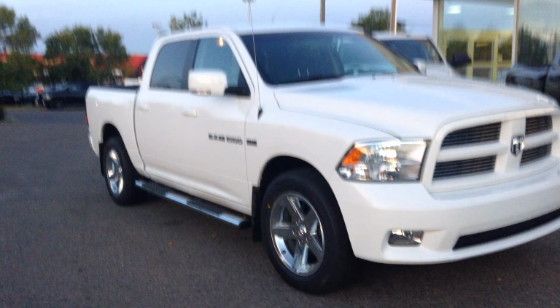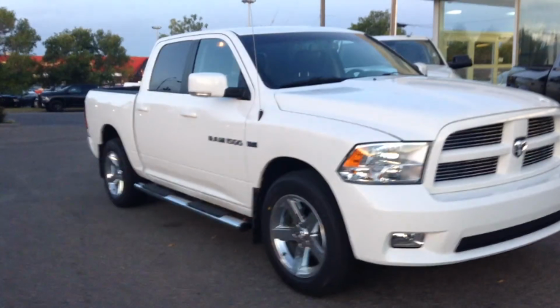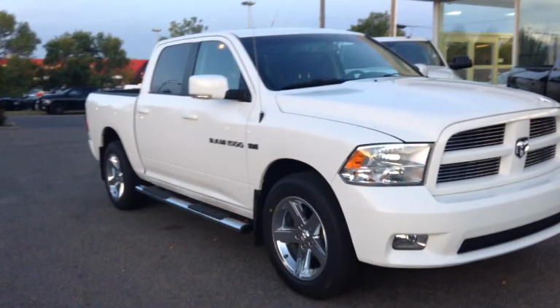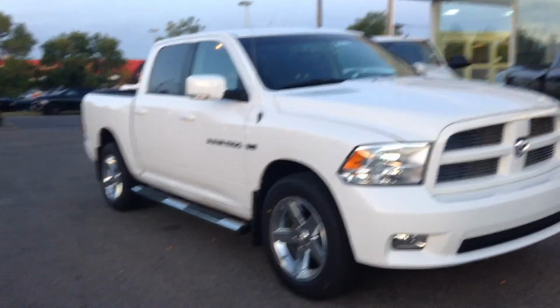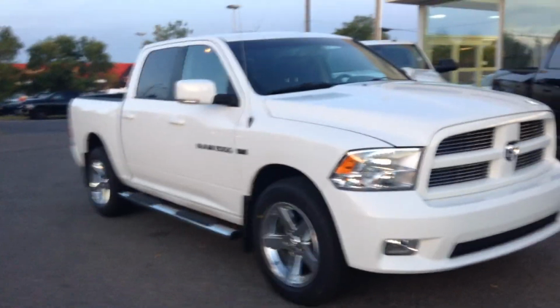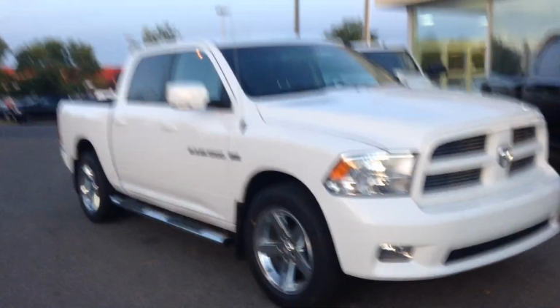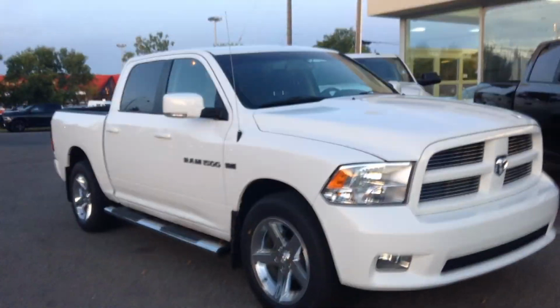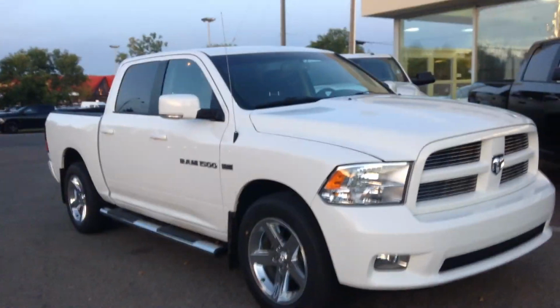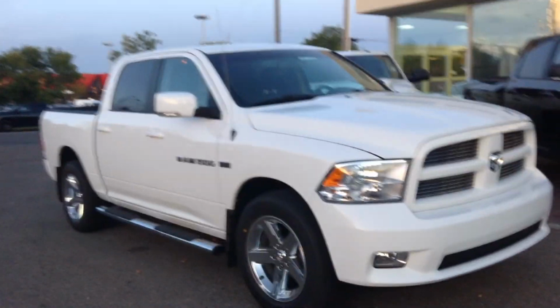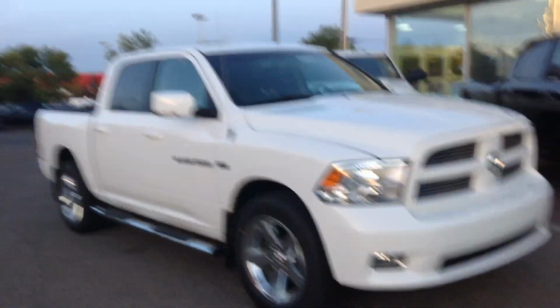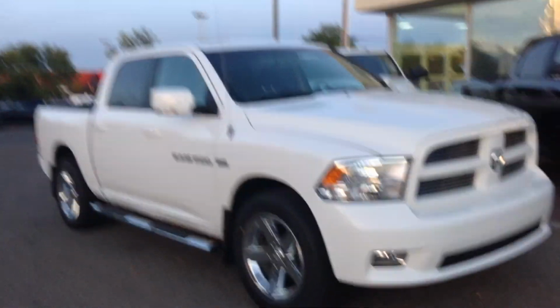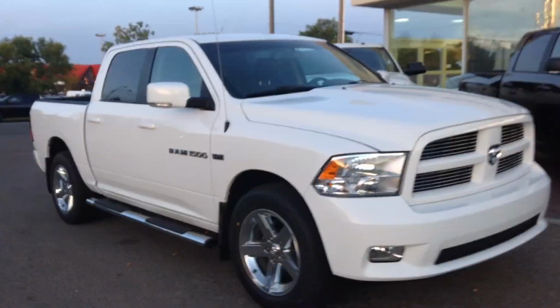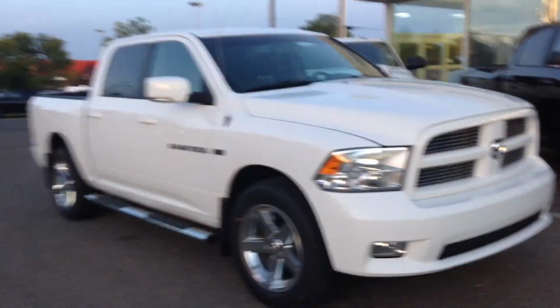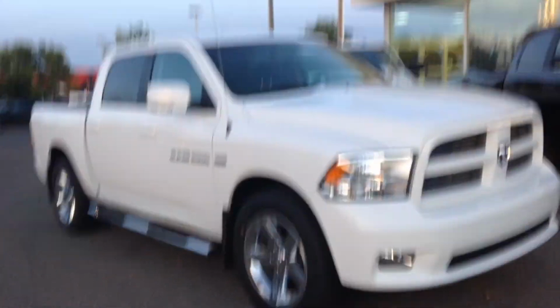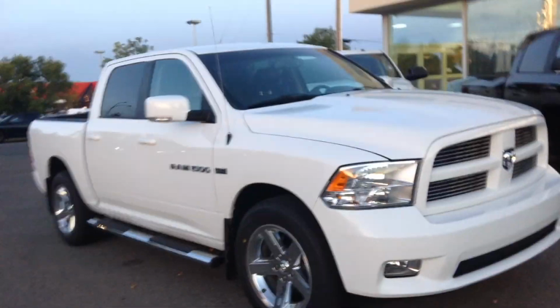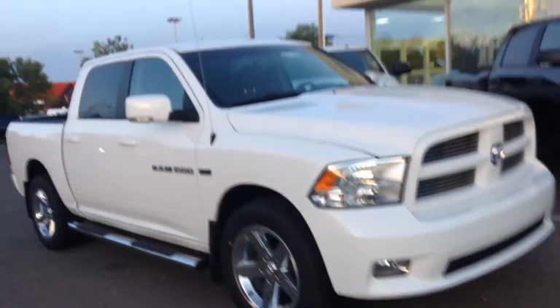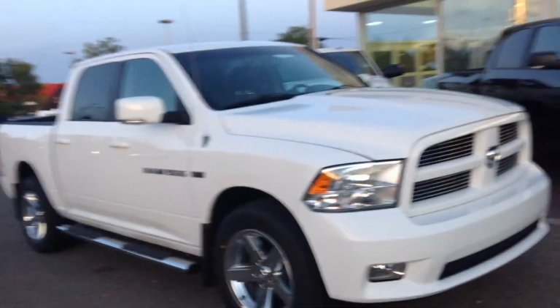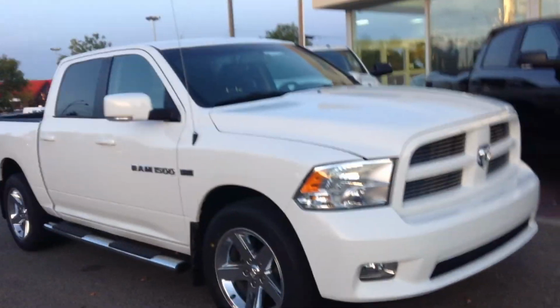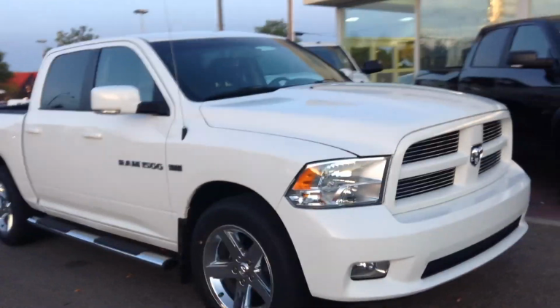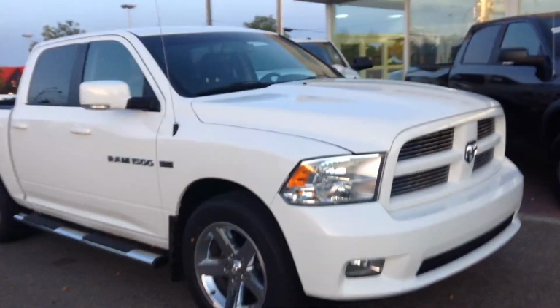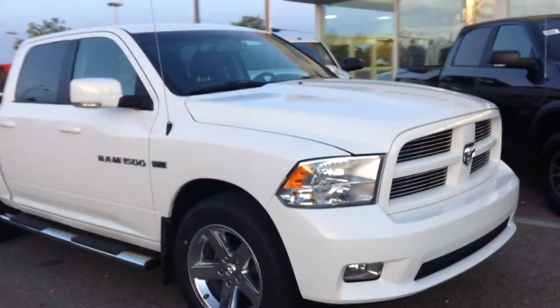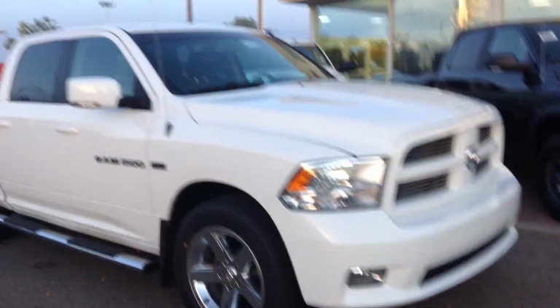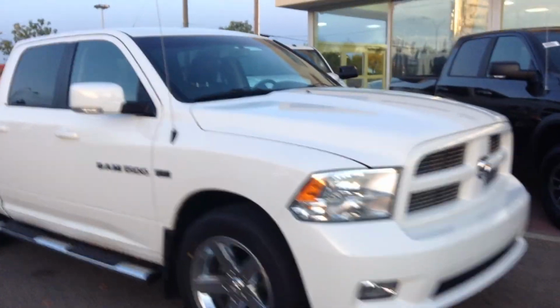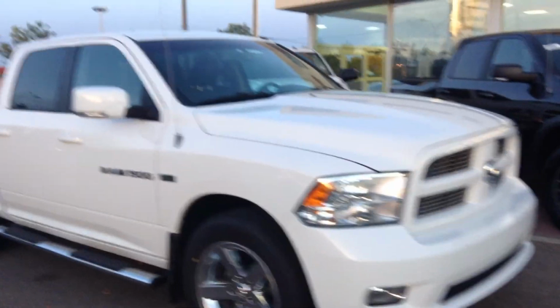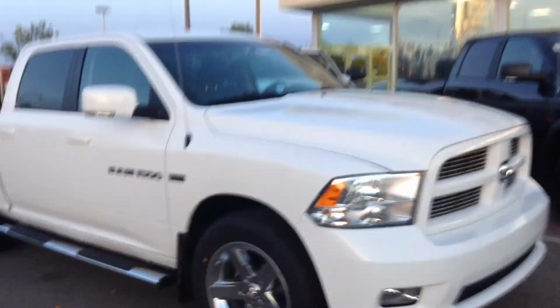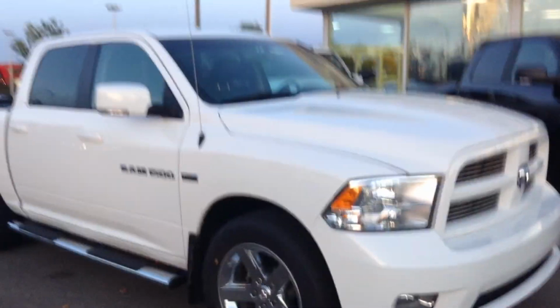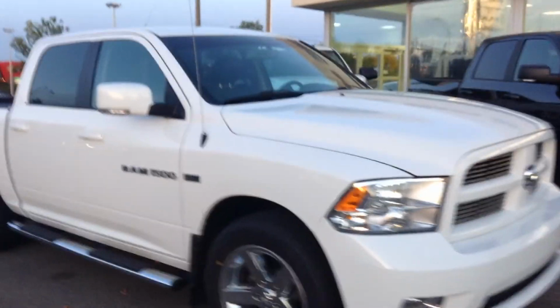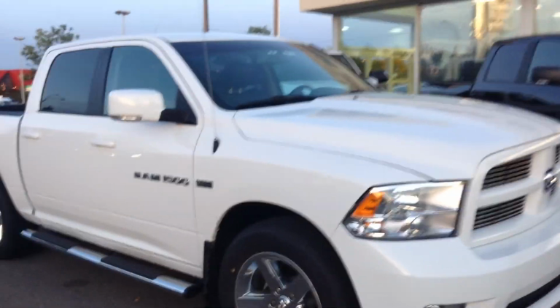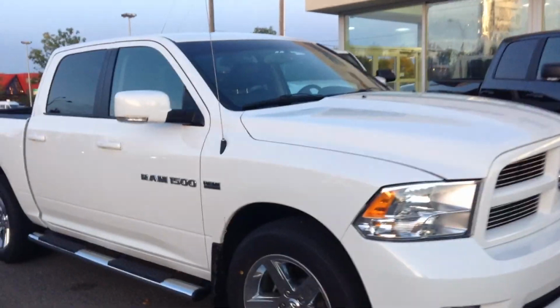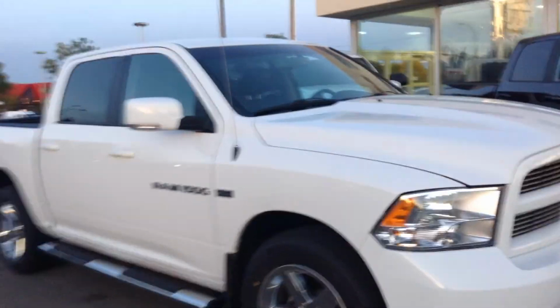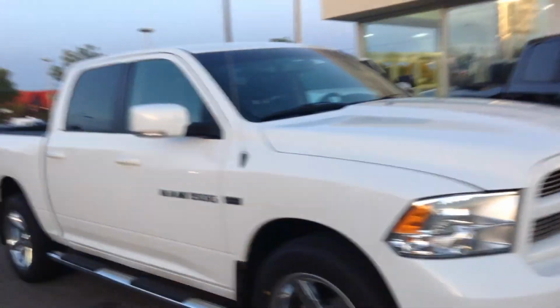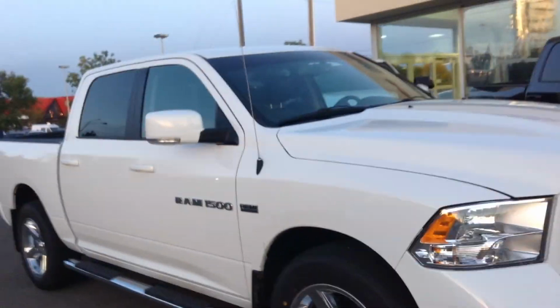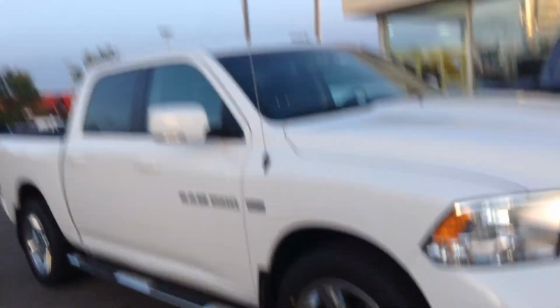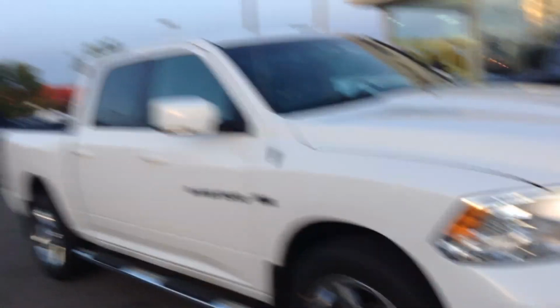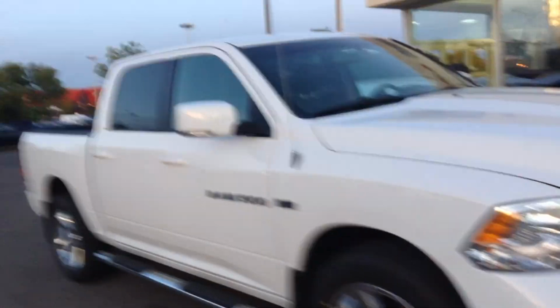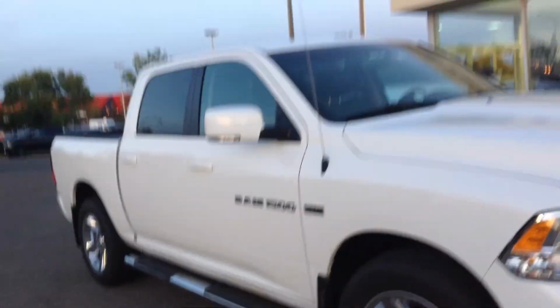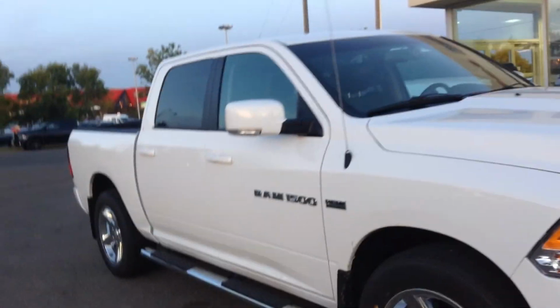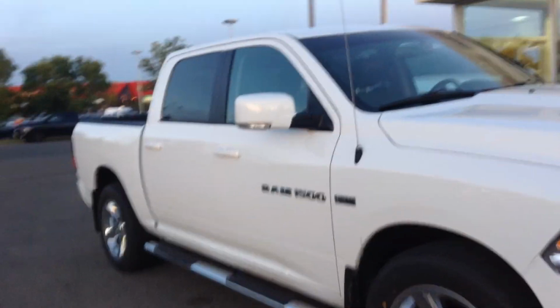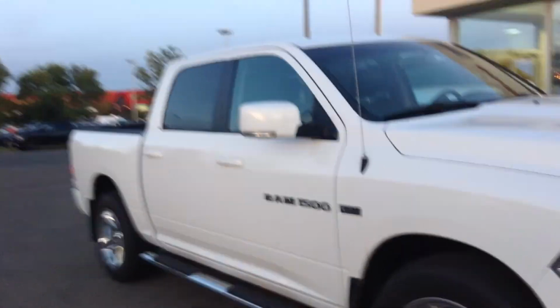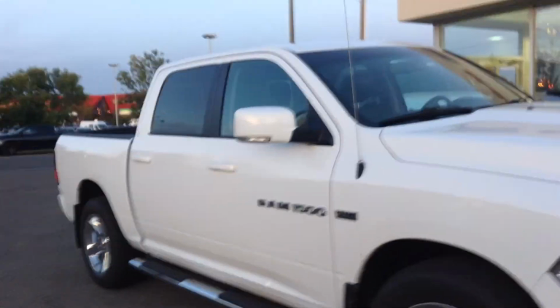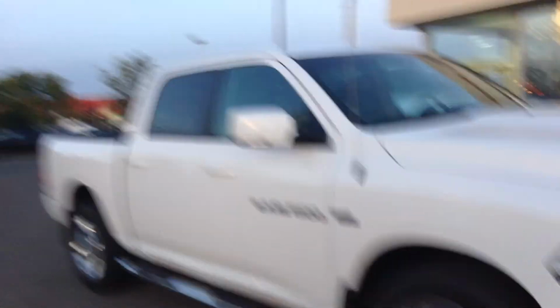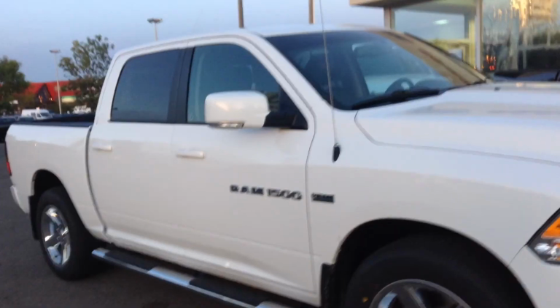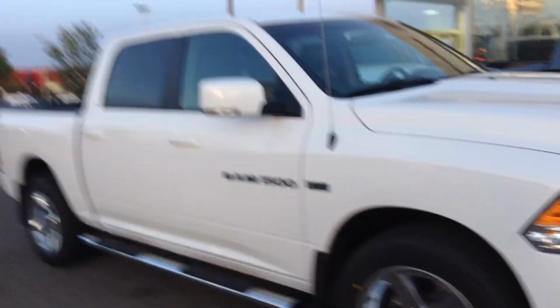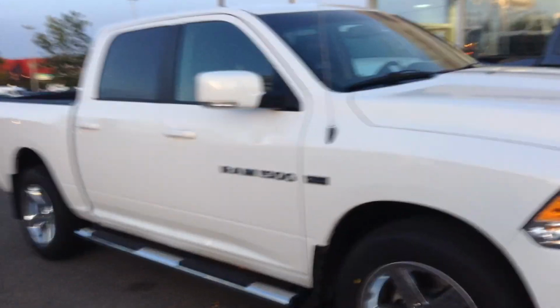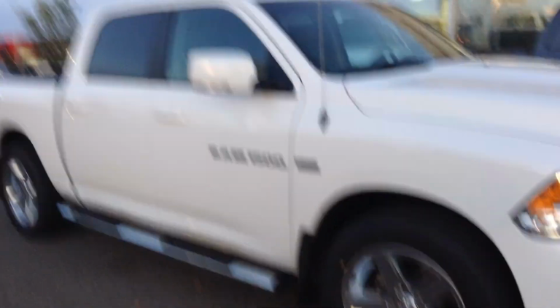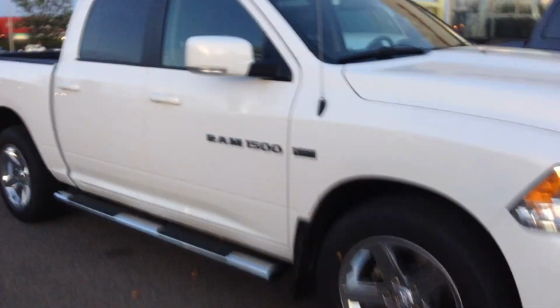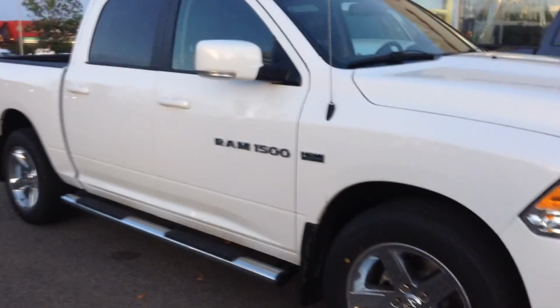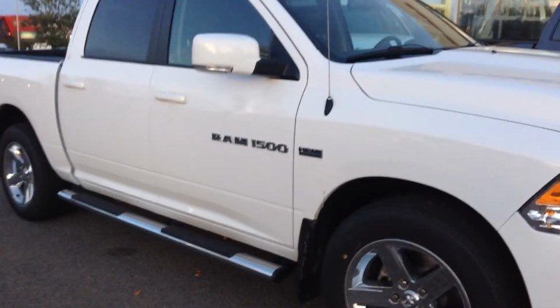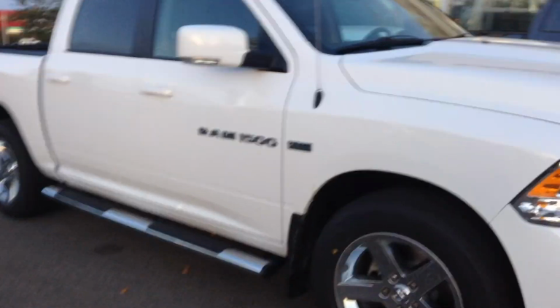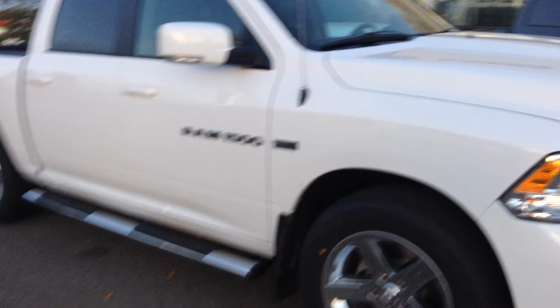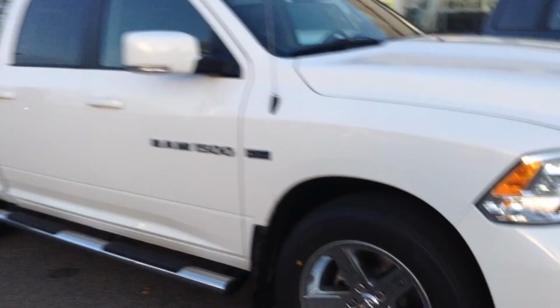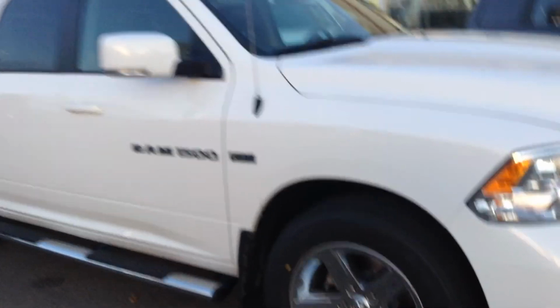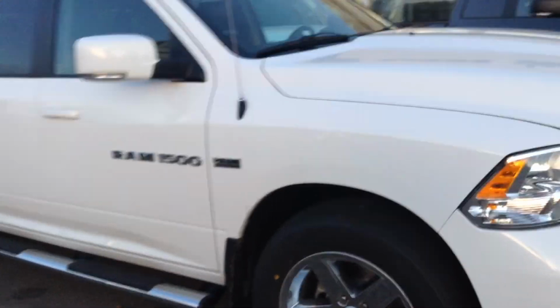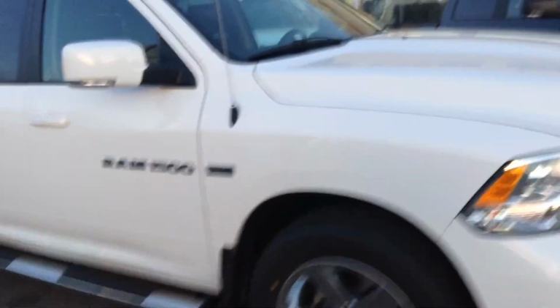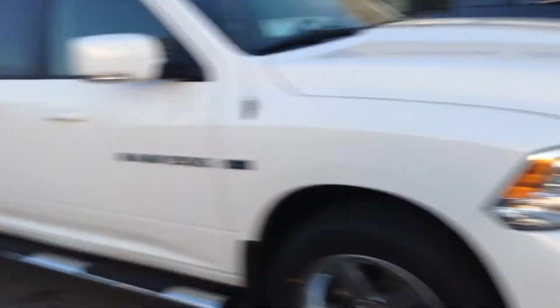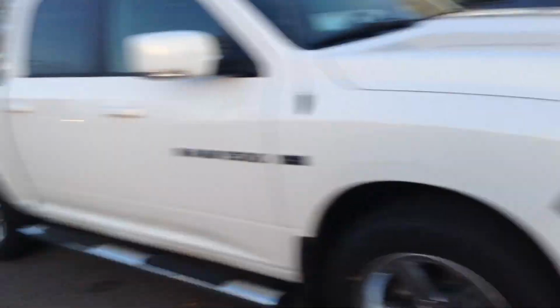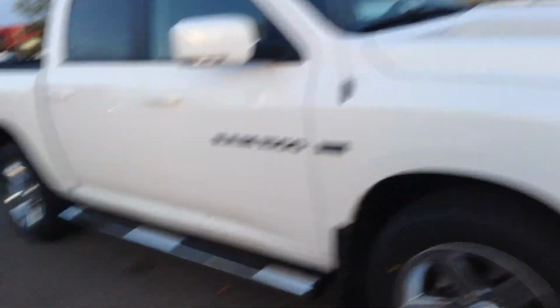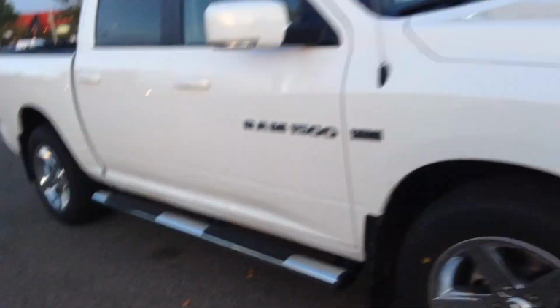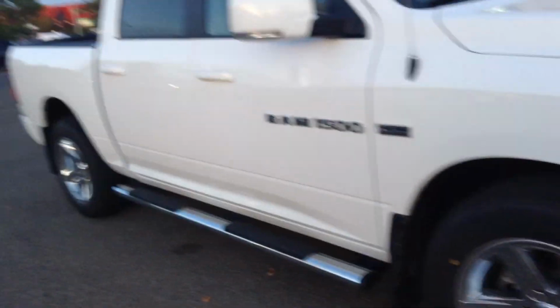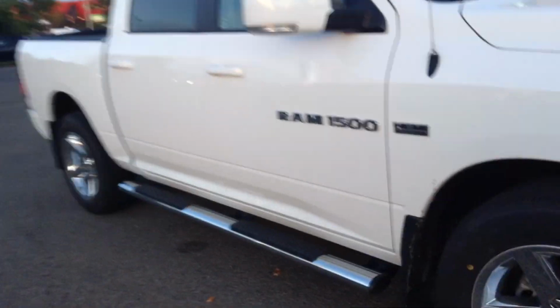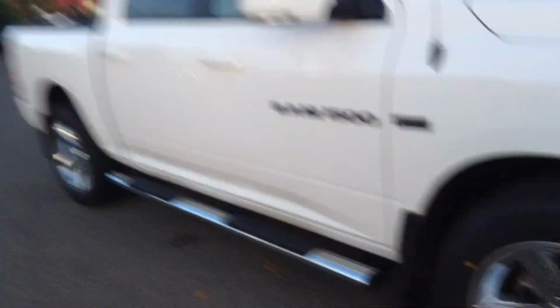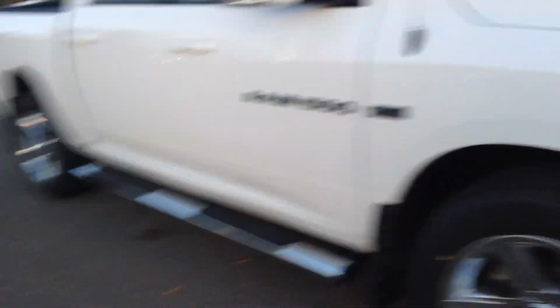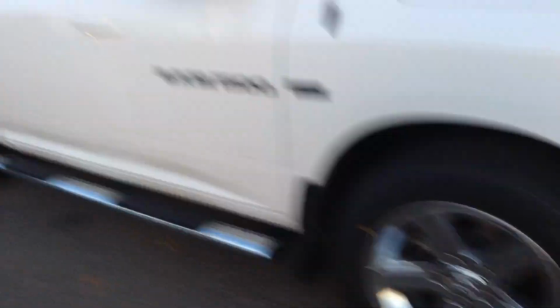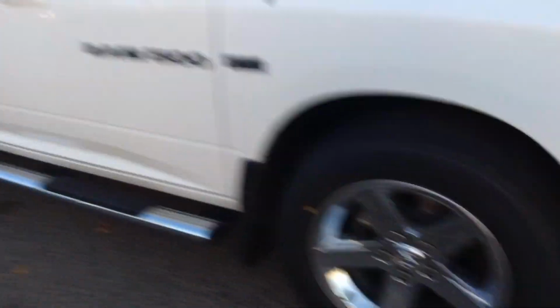Hey there Douglas, this is Jordan from Legendary Dodge. This is a 2012 Dodge Ram 1500 that we wanted to show you here.